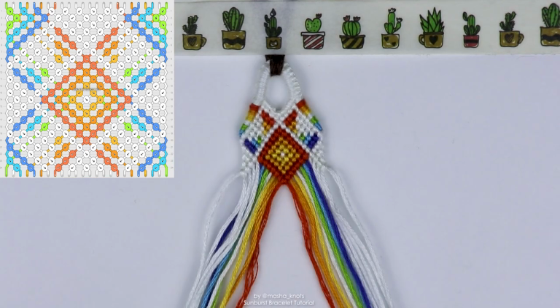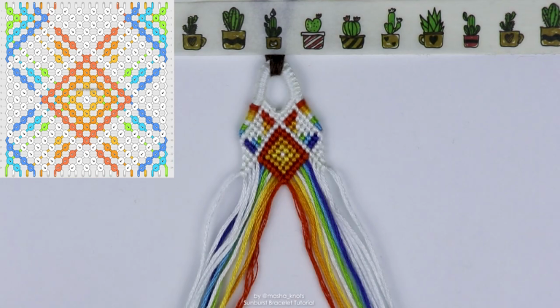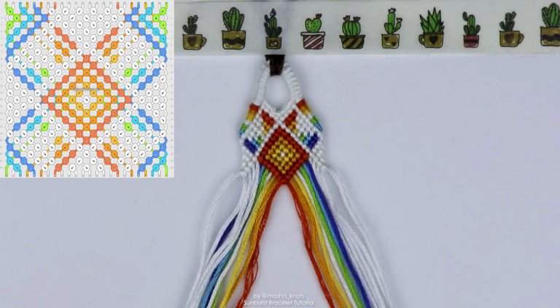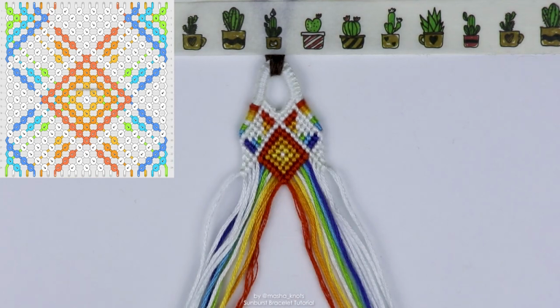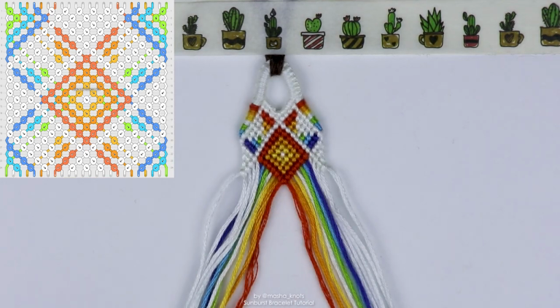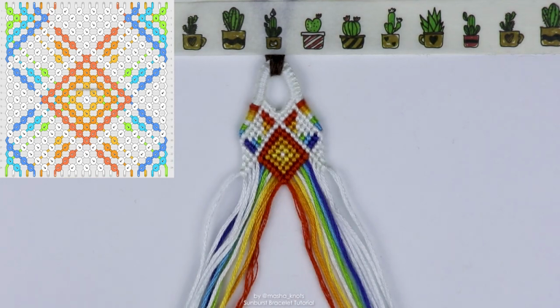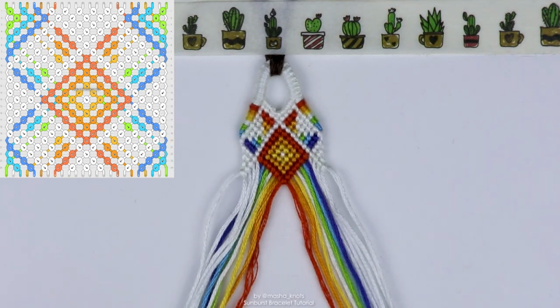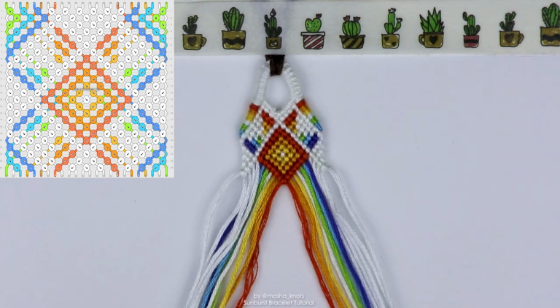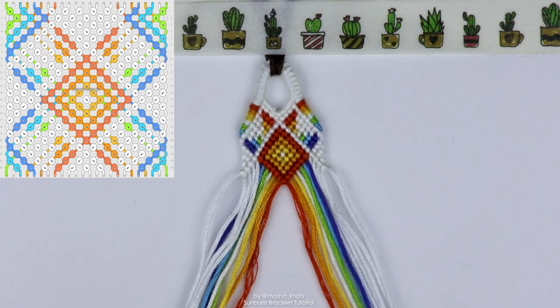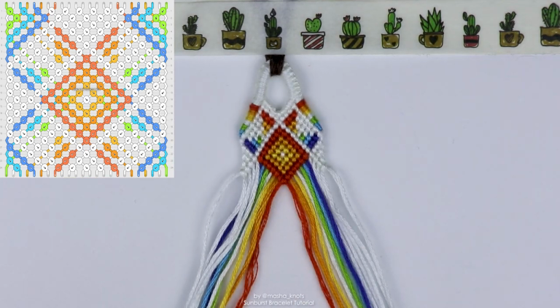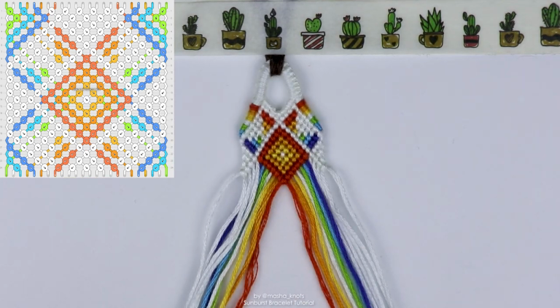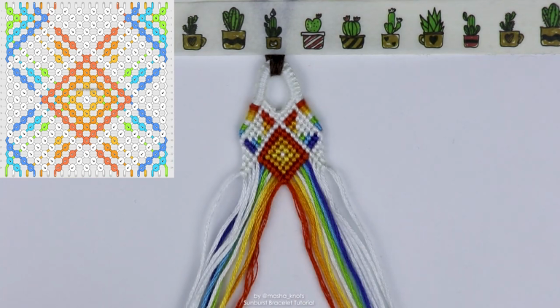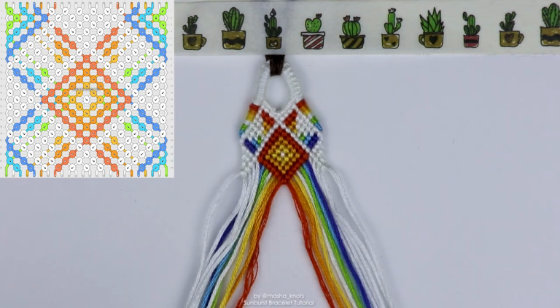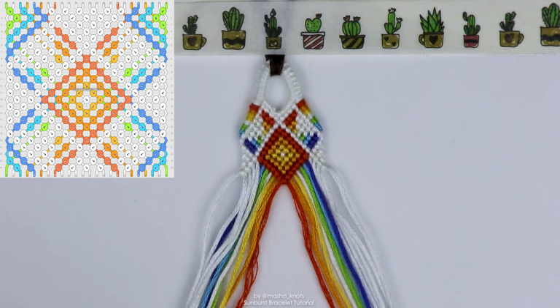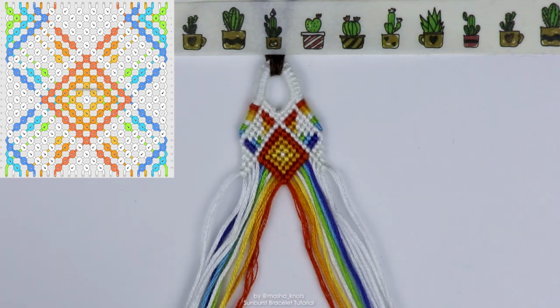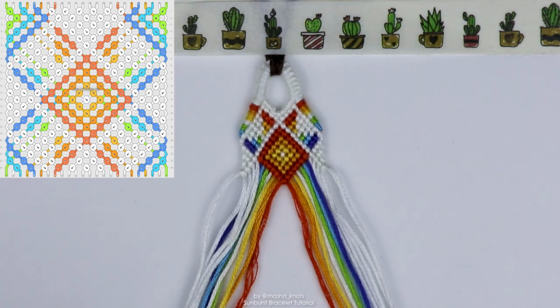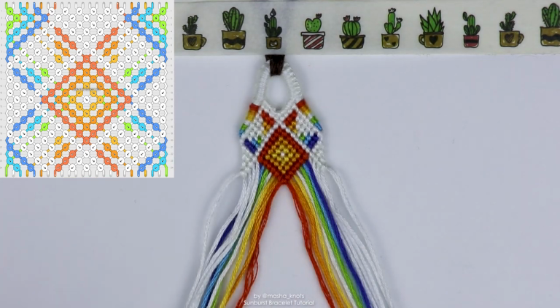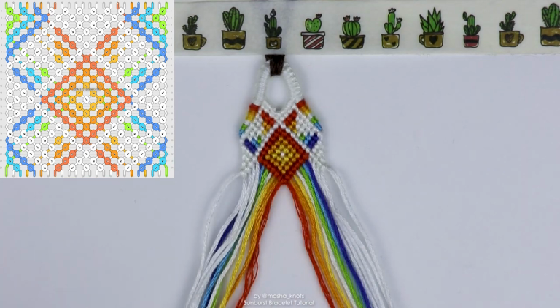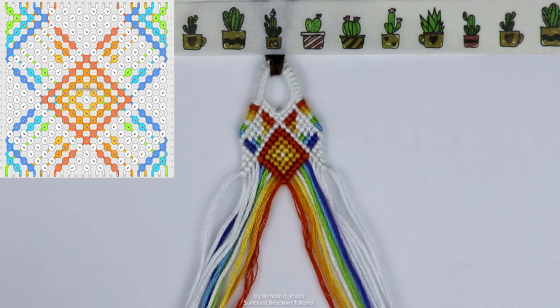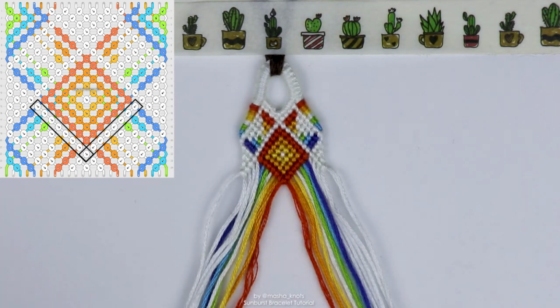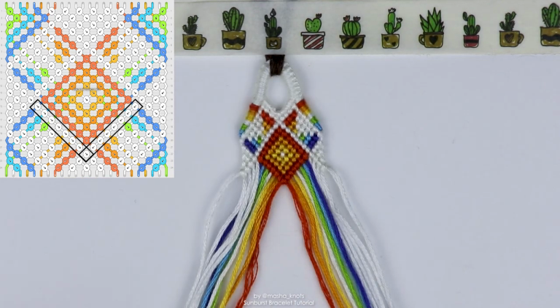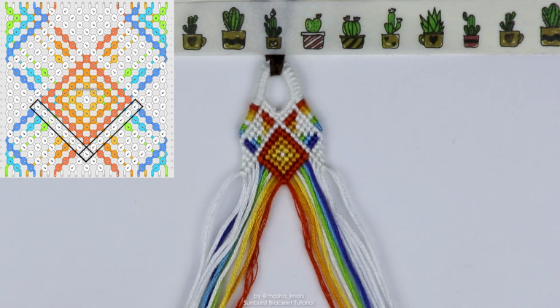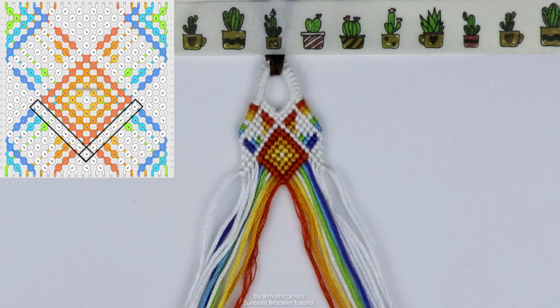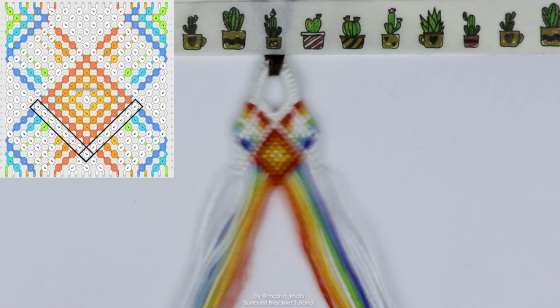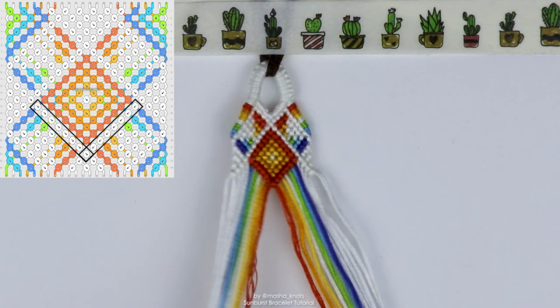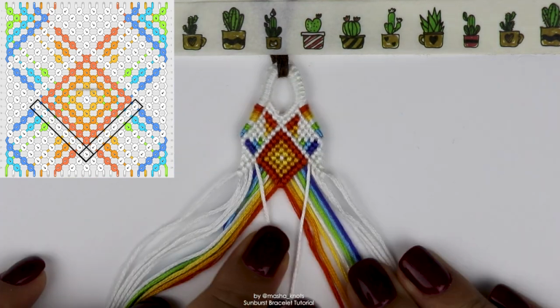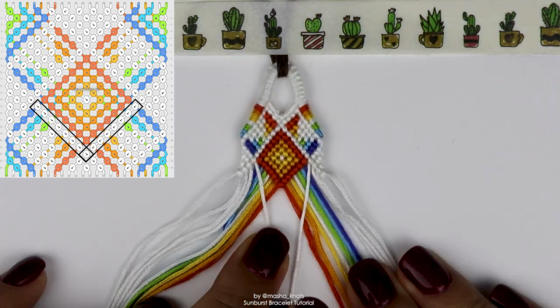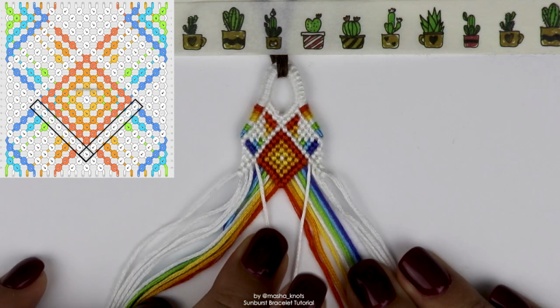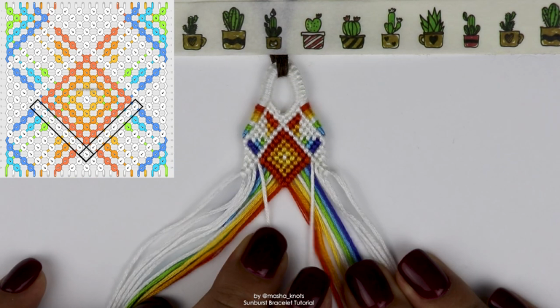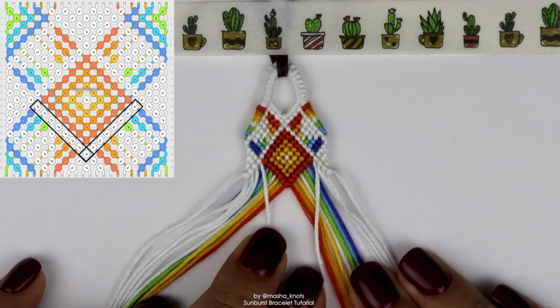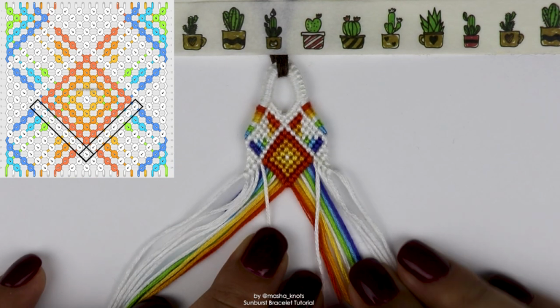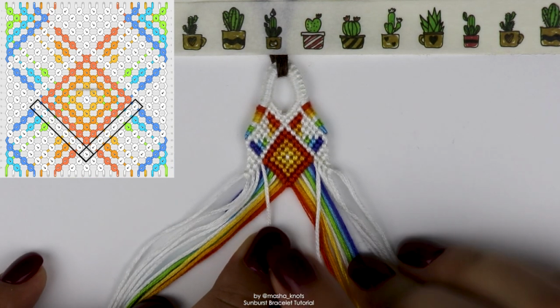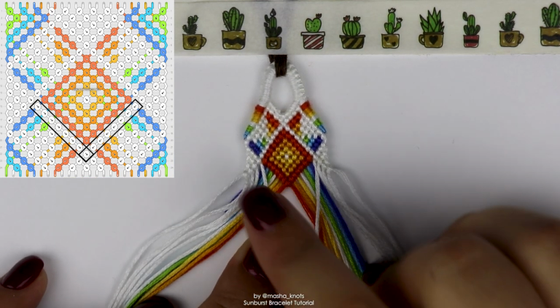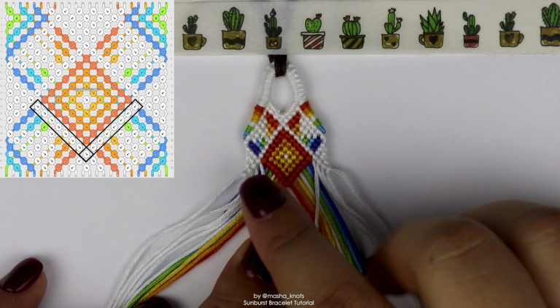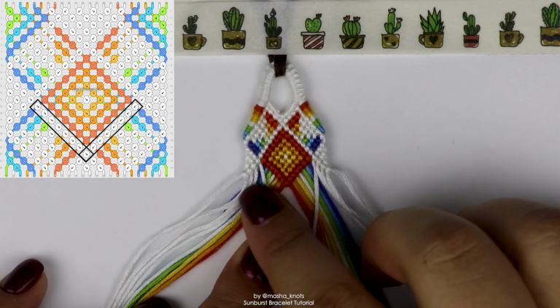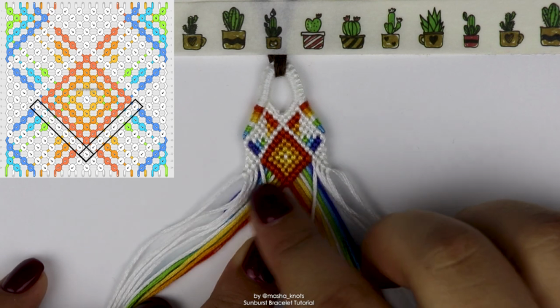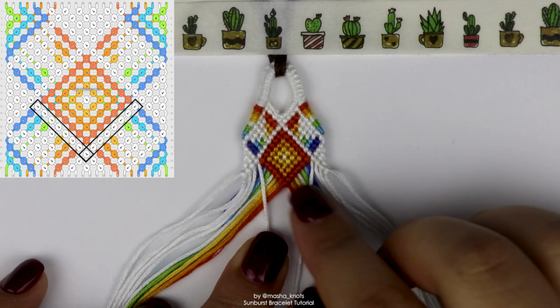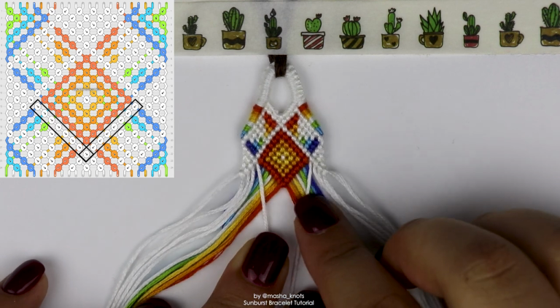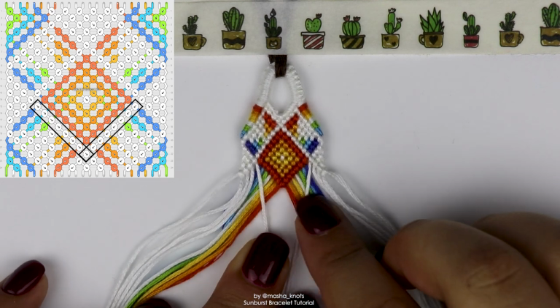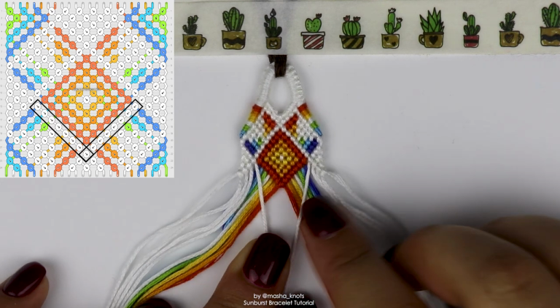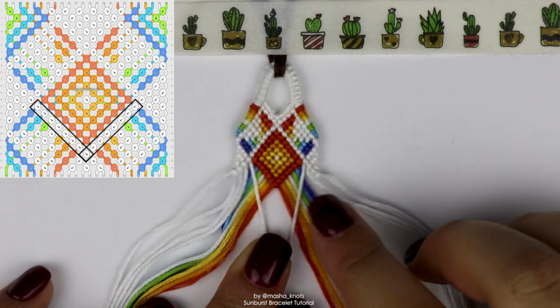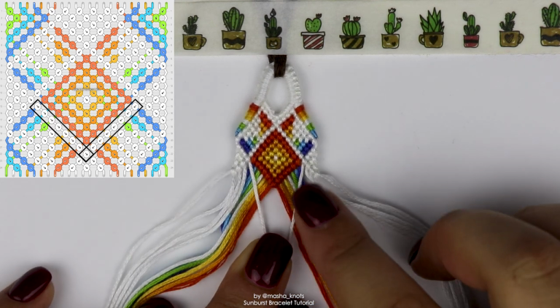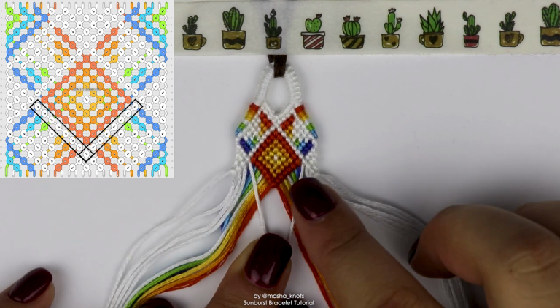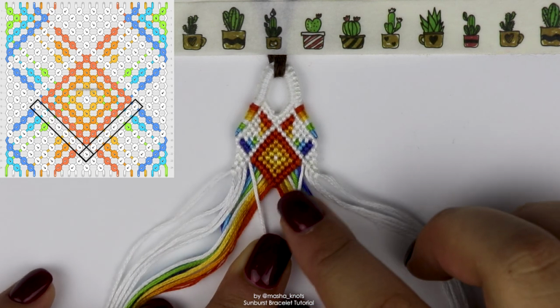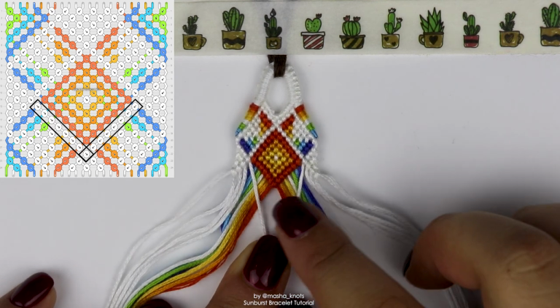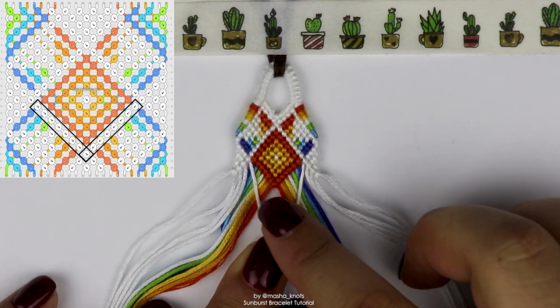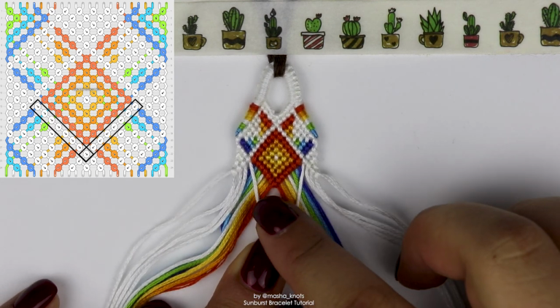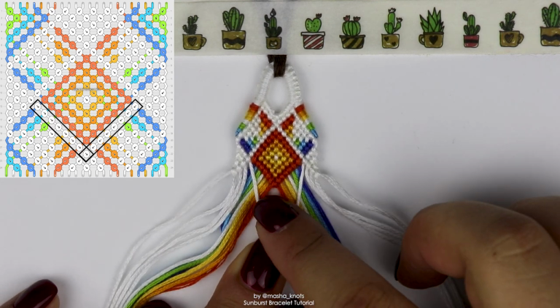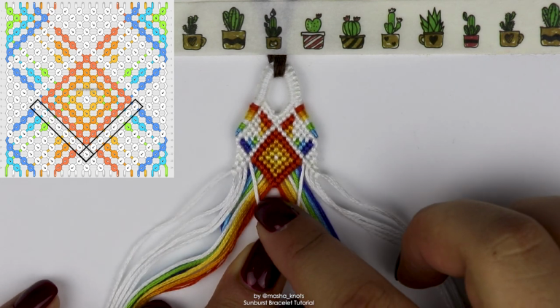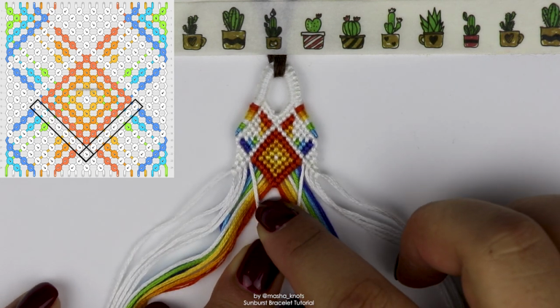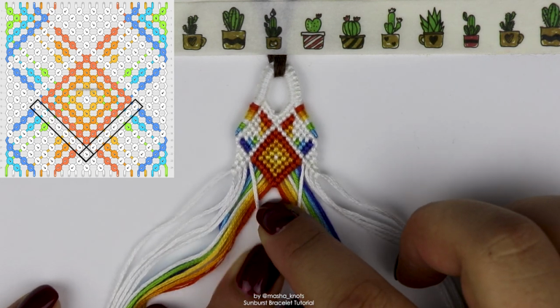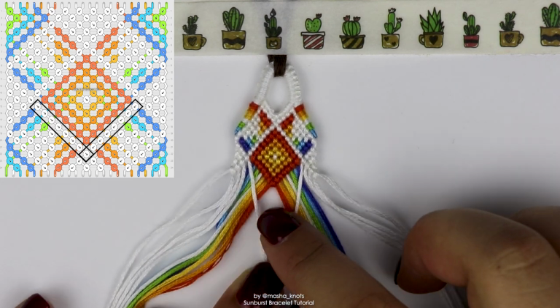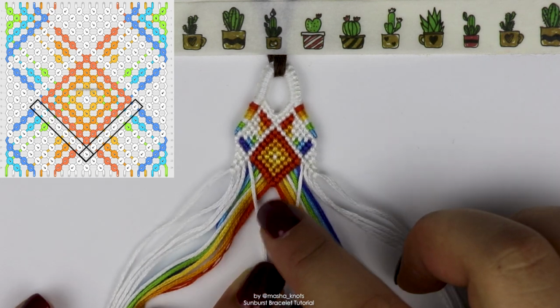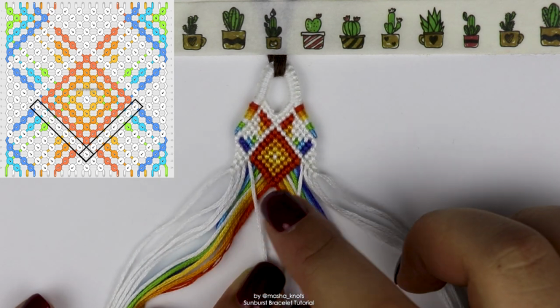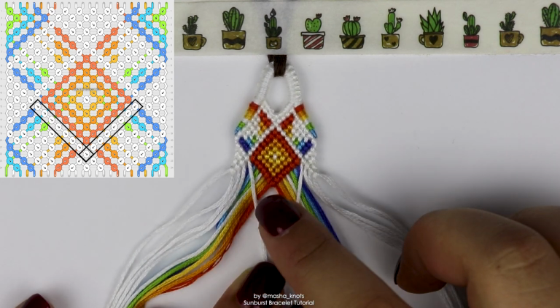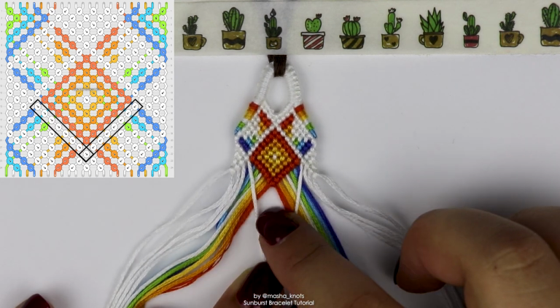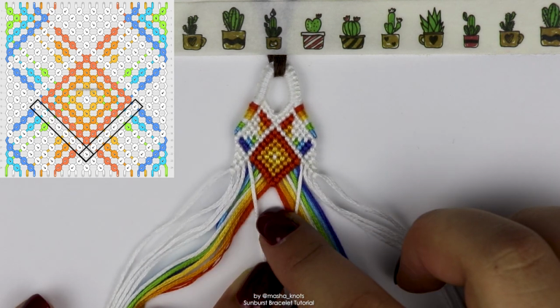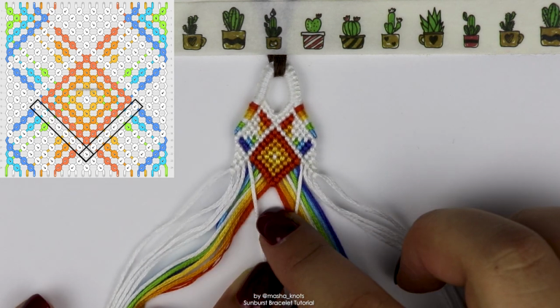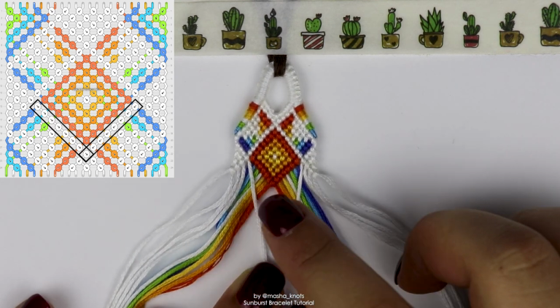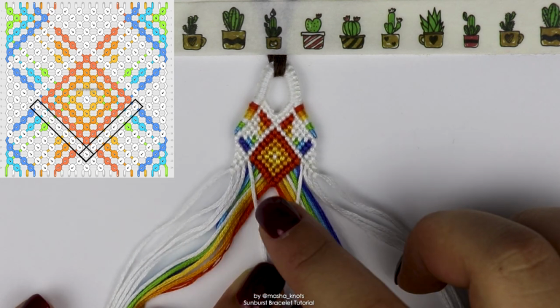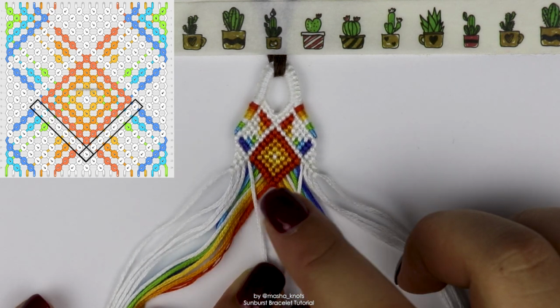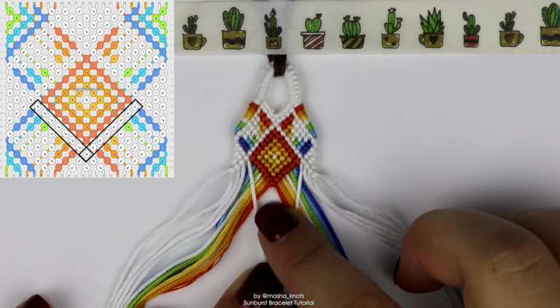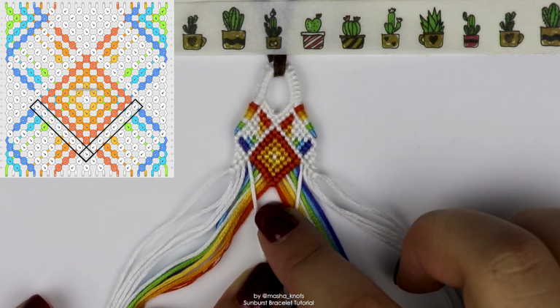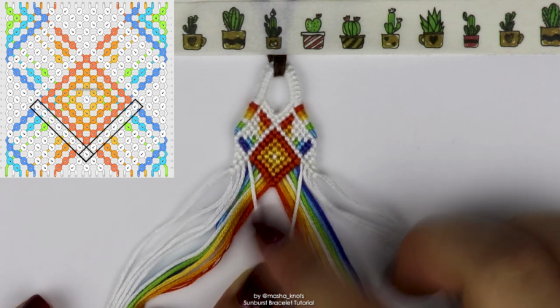Next we're just going to do a row of chevron. The white strings here and here are going to come together and meet in the center.